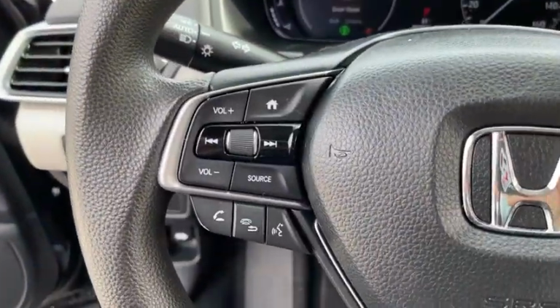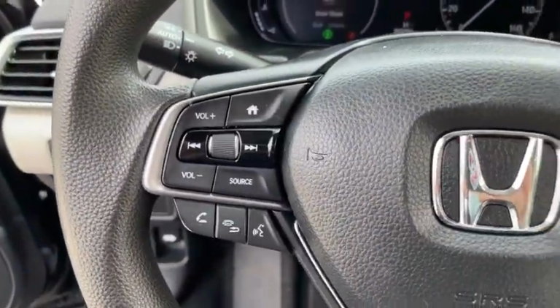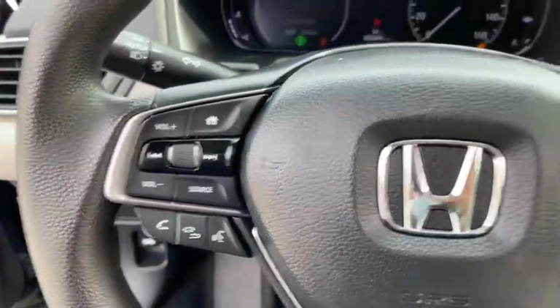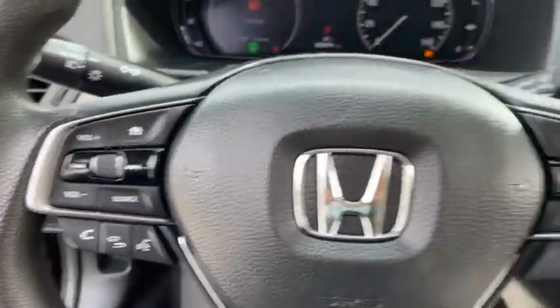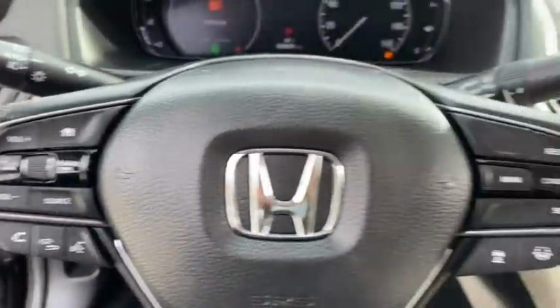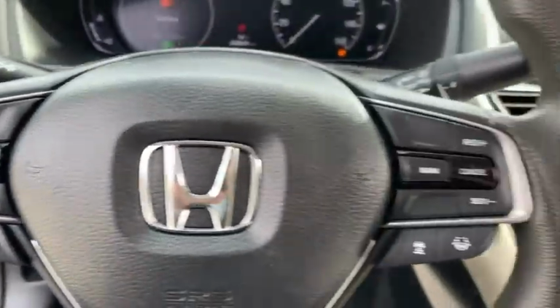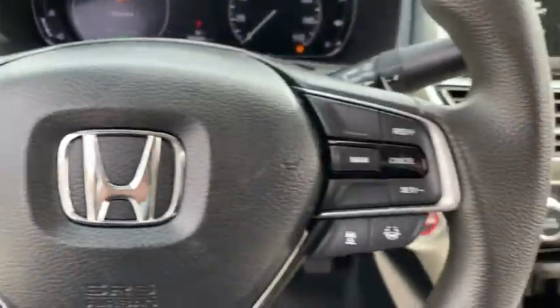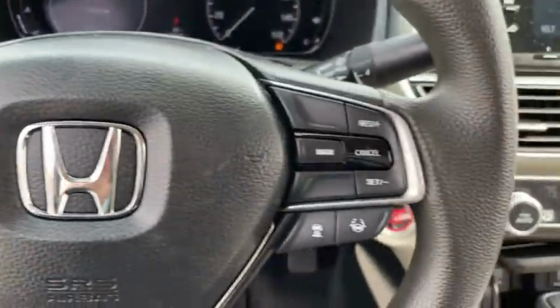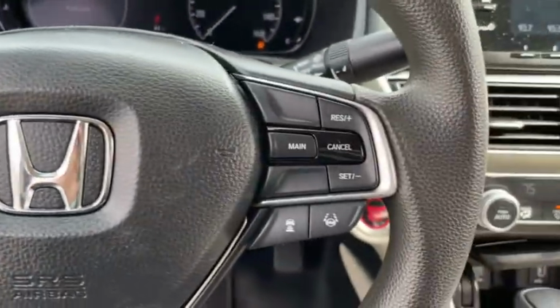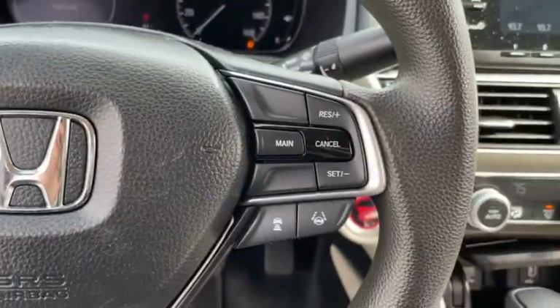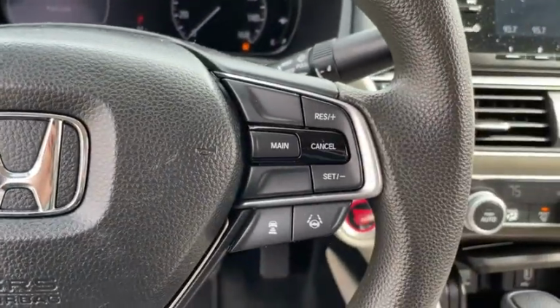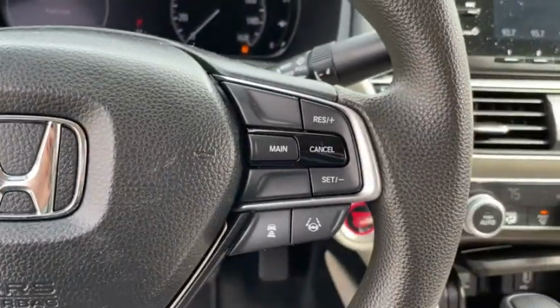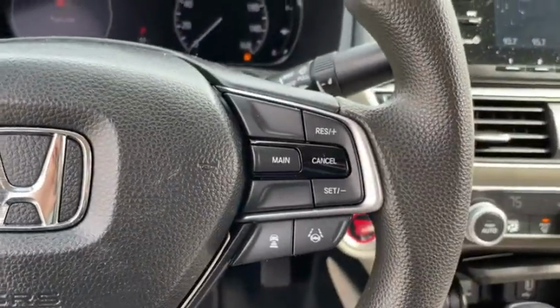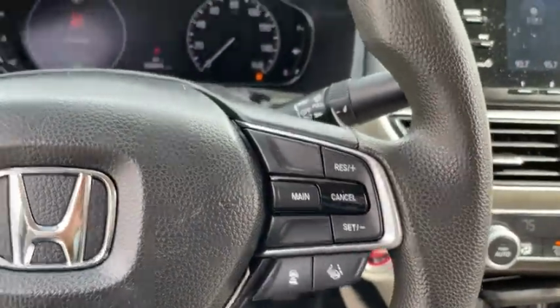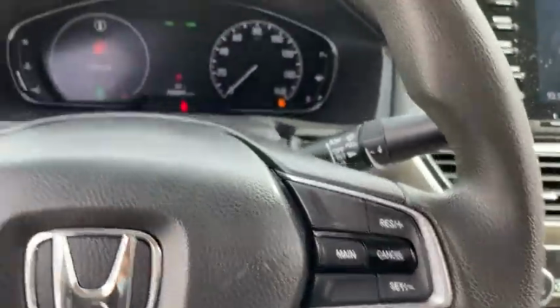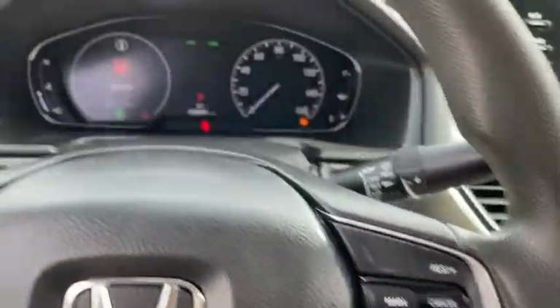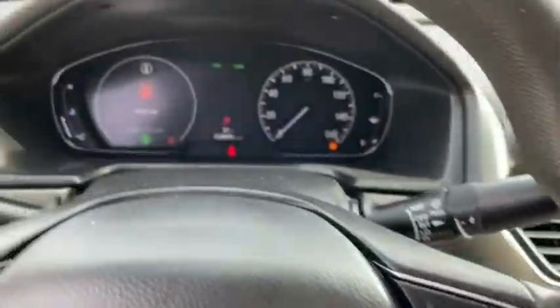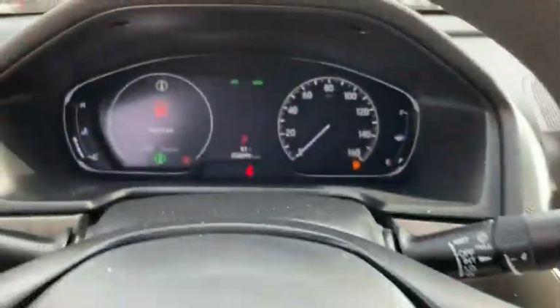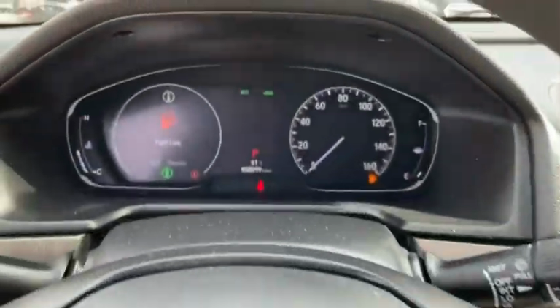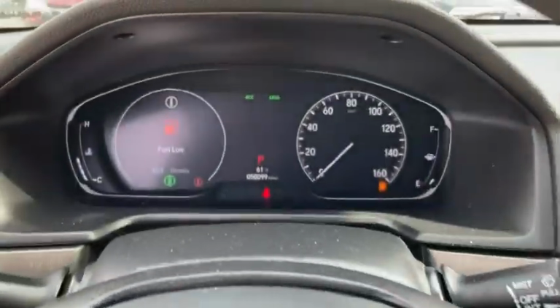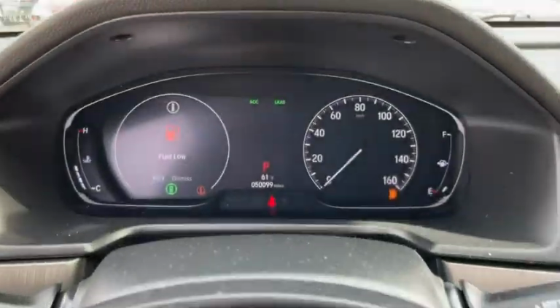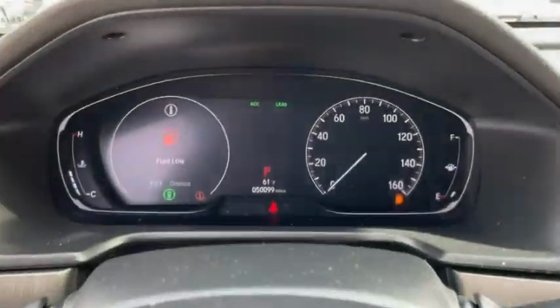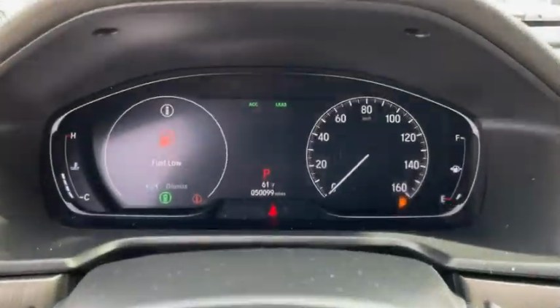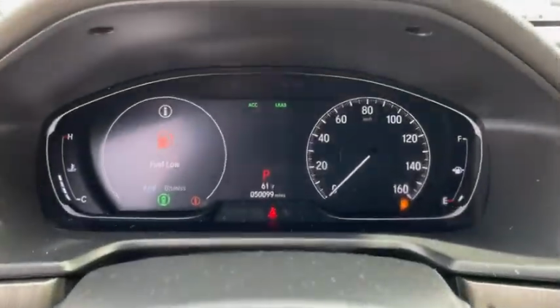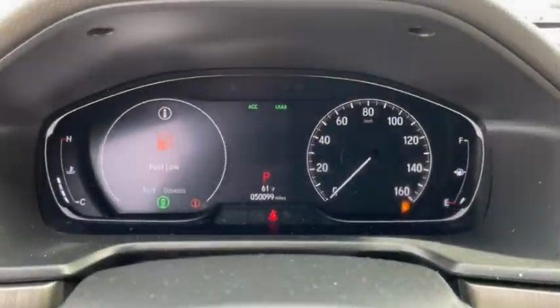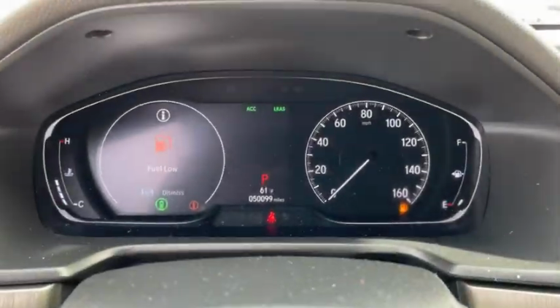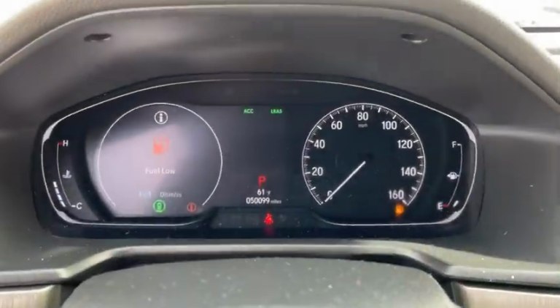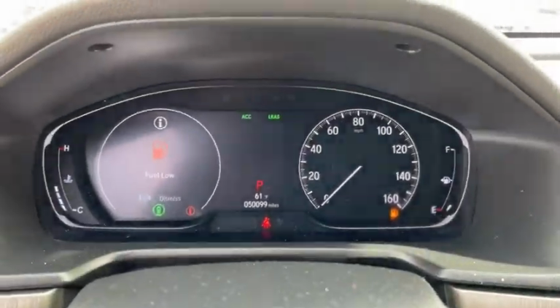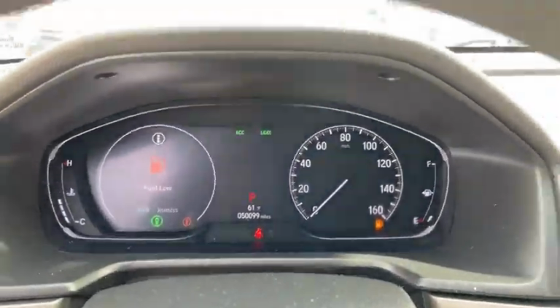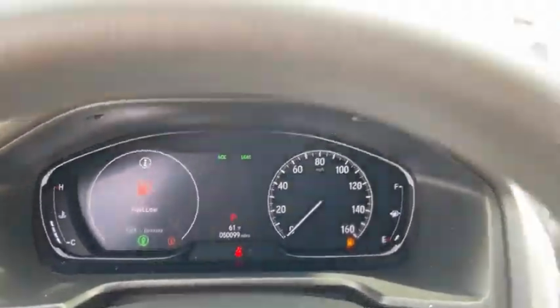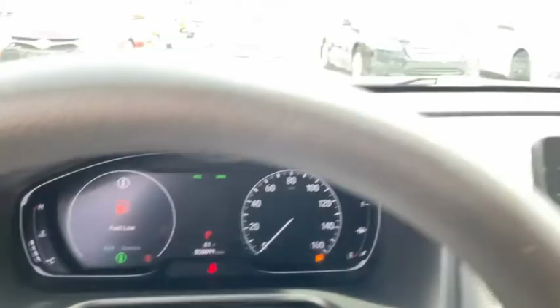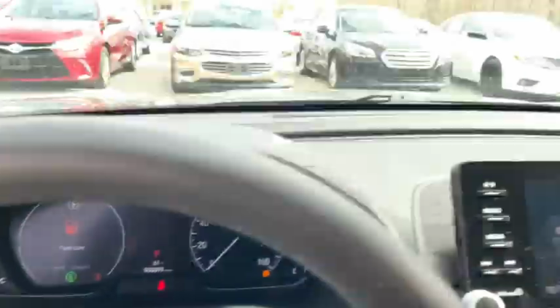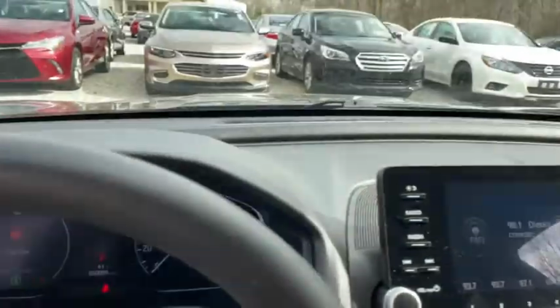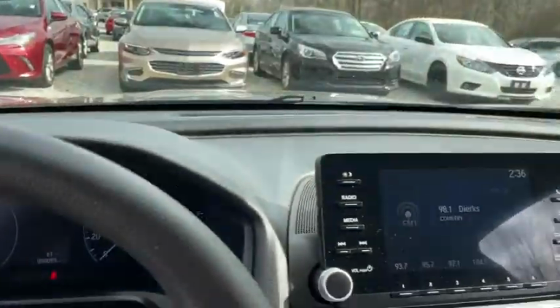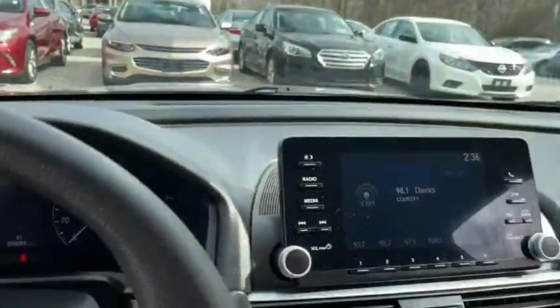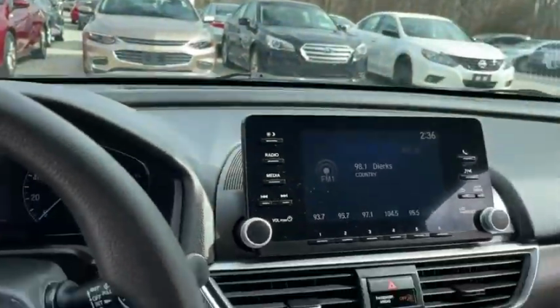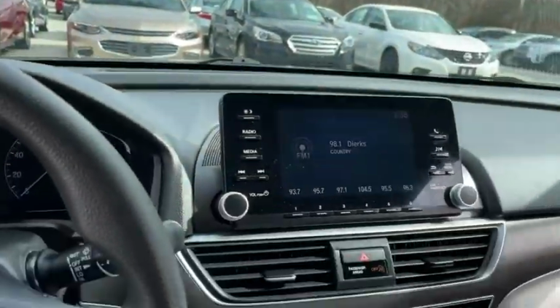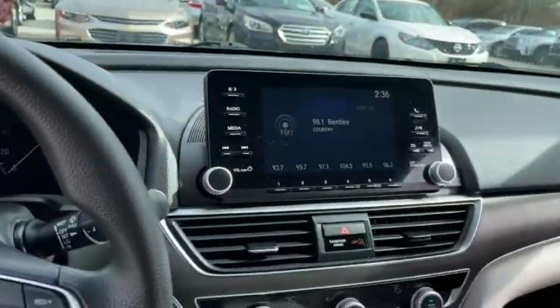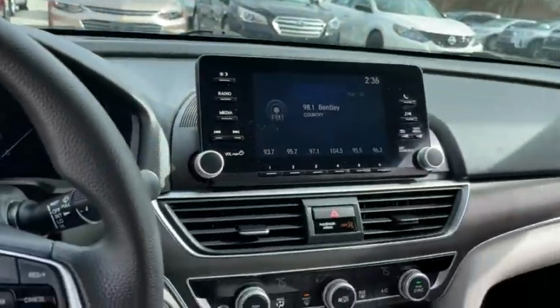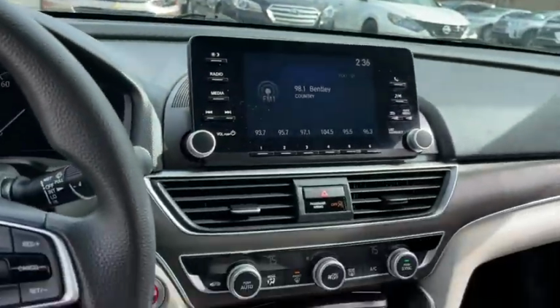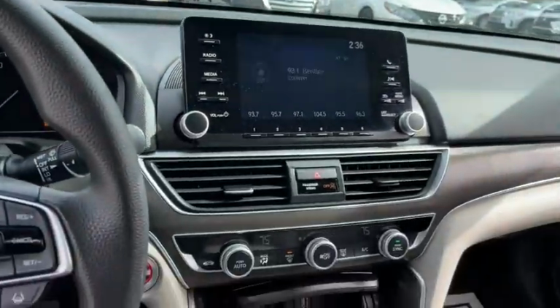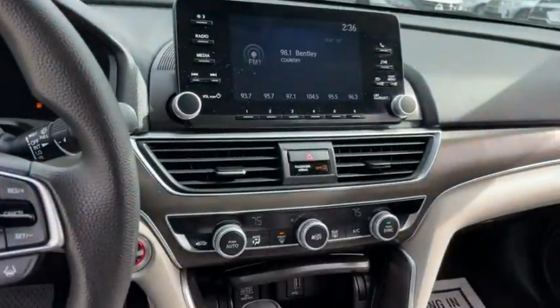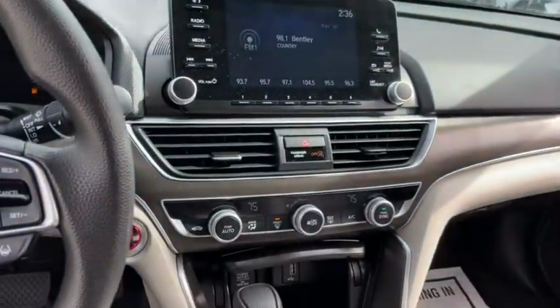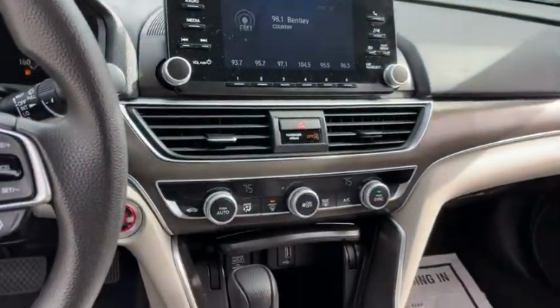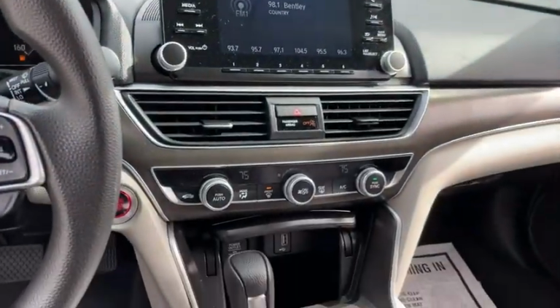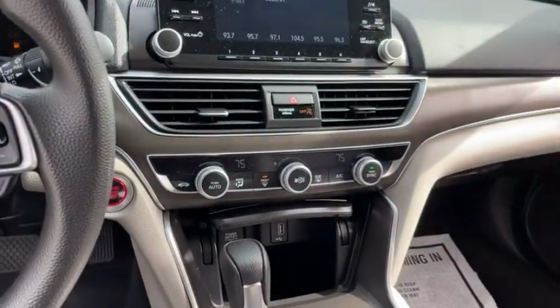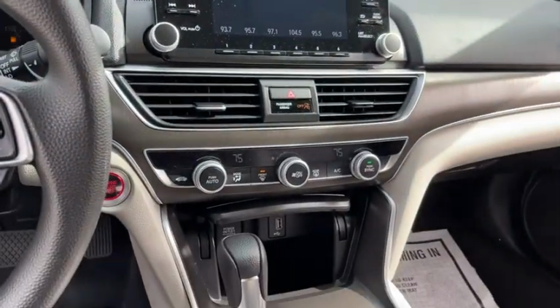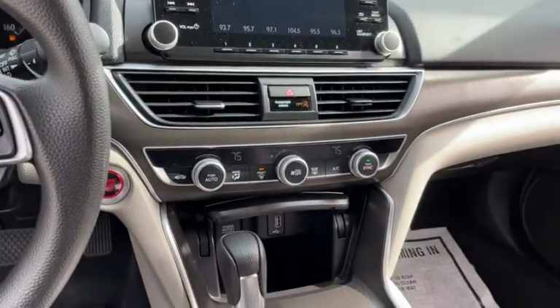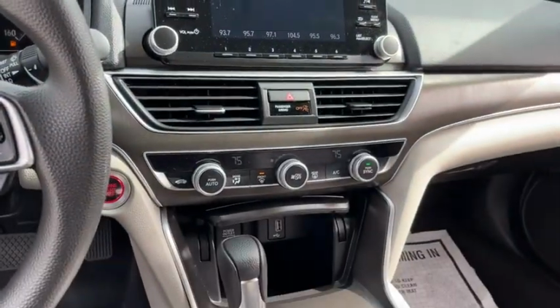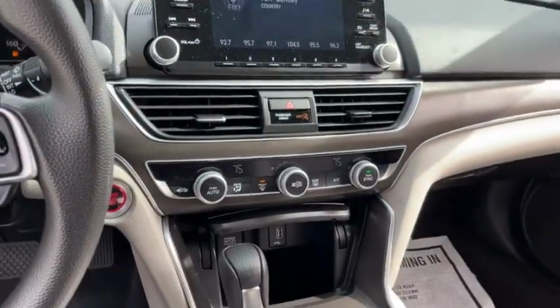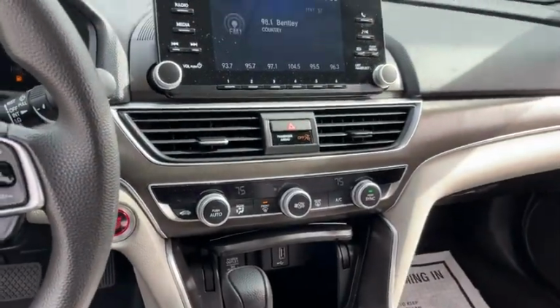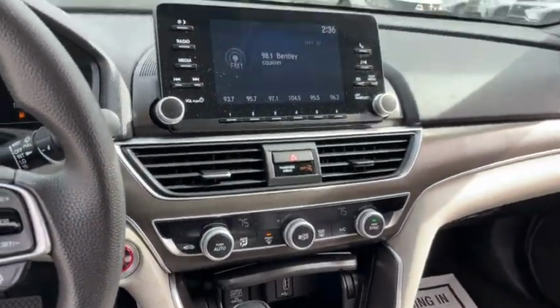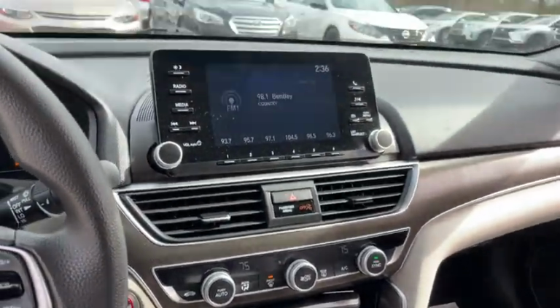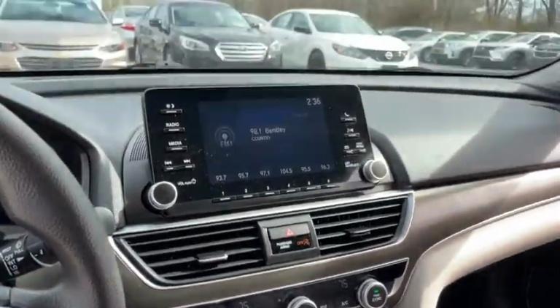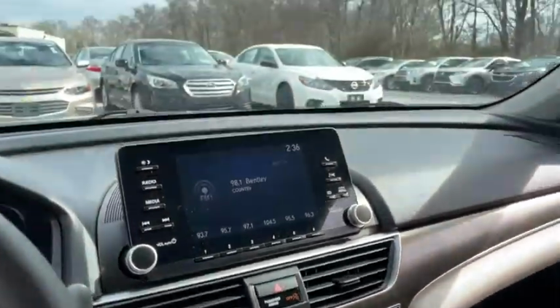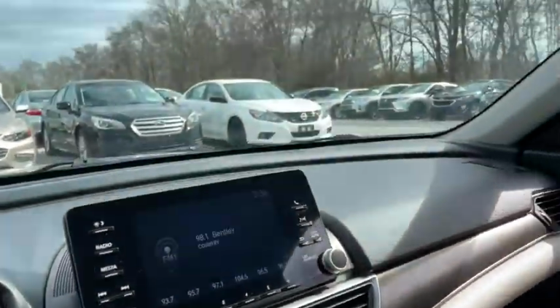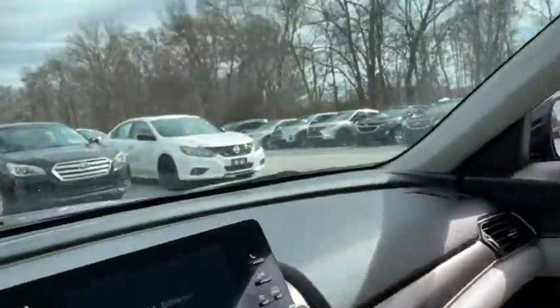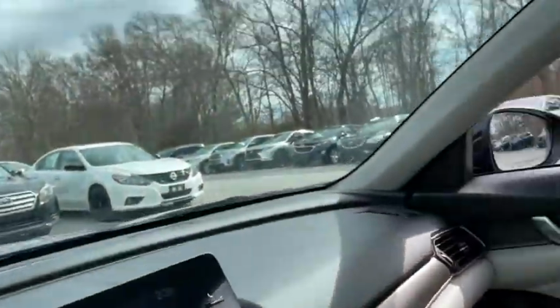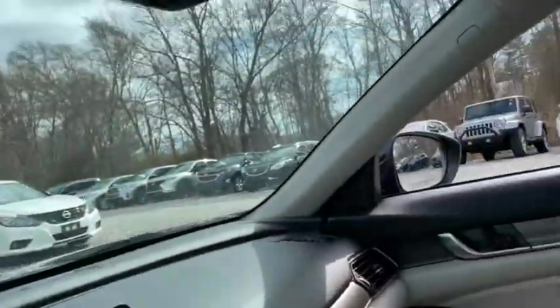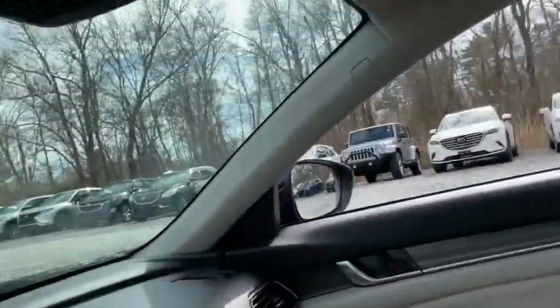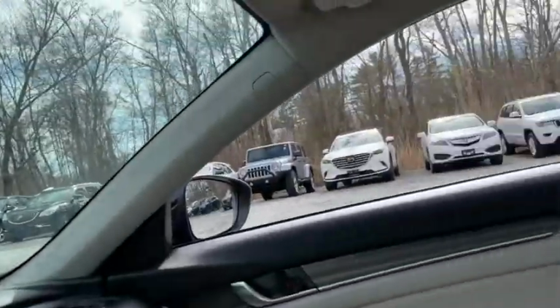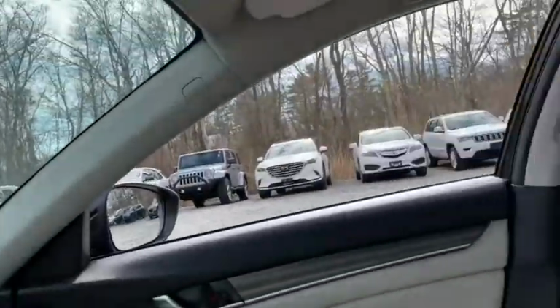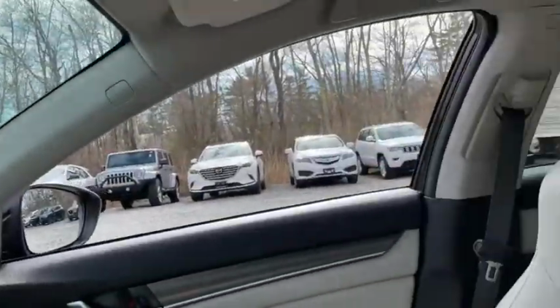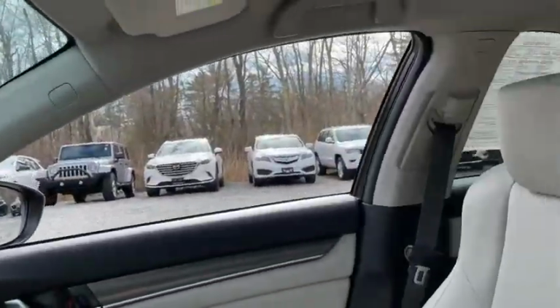Backup camera, front wheel drive, trip computer, outside temperature gauge, day and night rear view mirror, cloth seat trim.